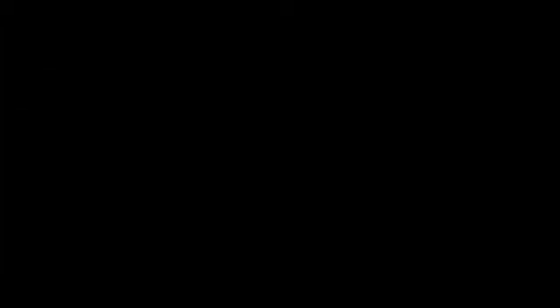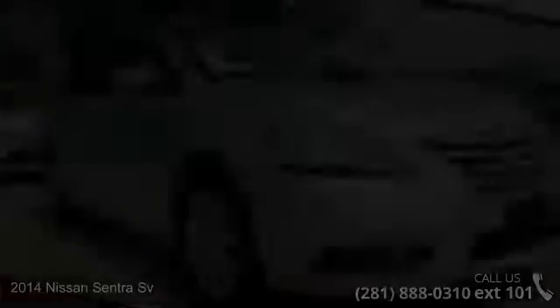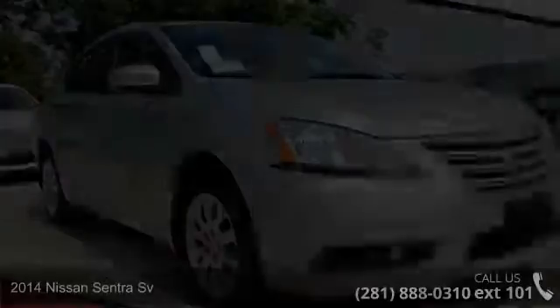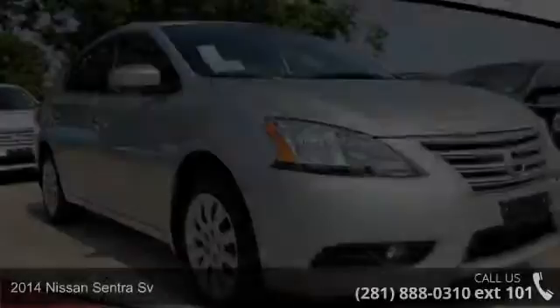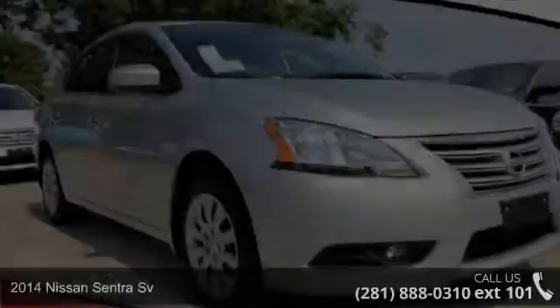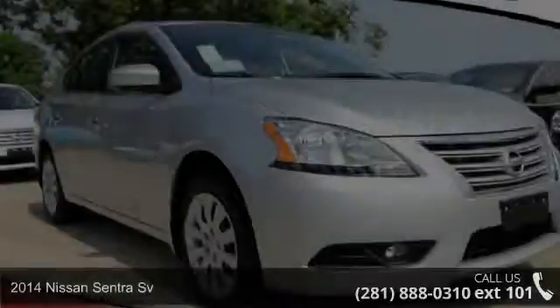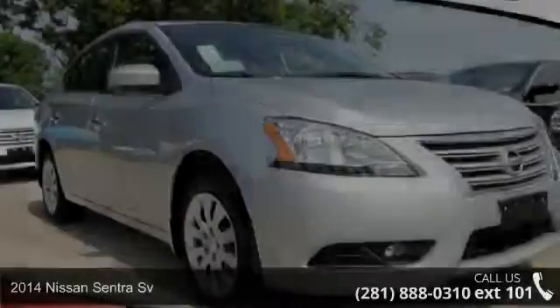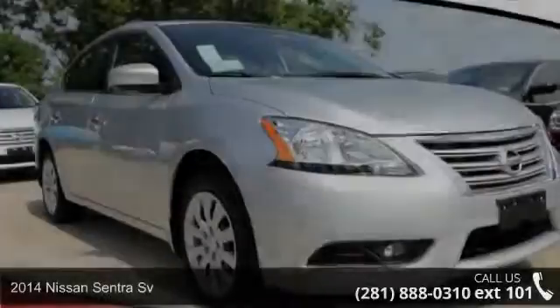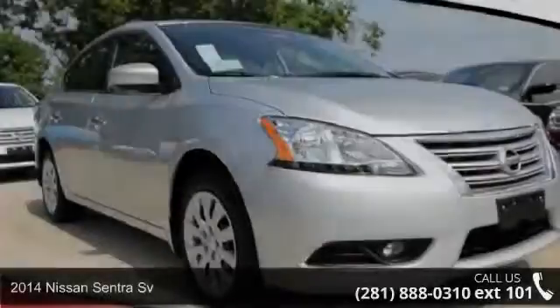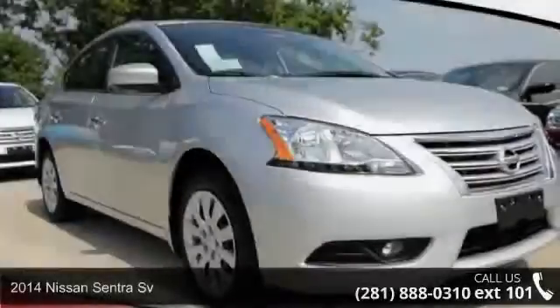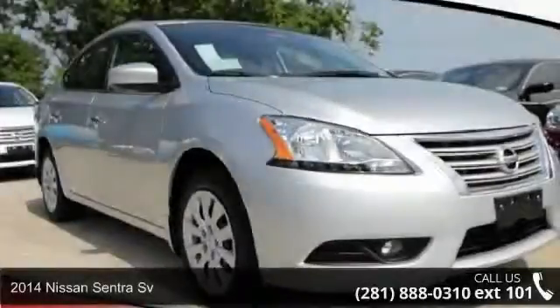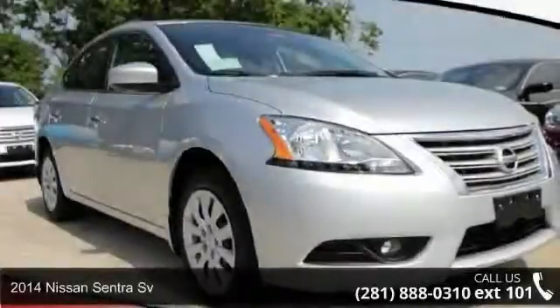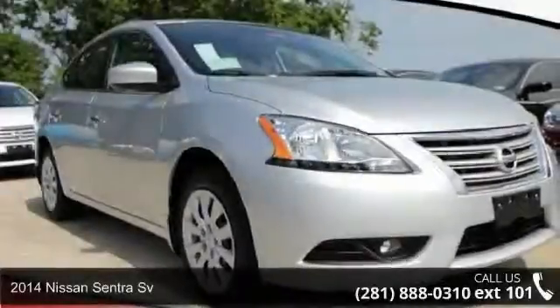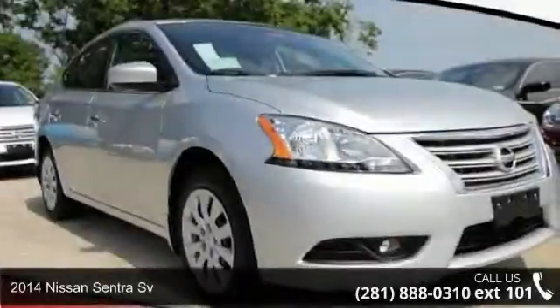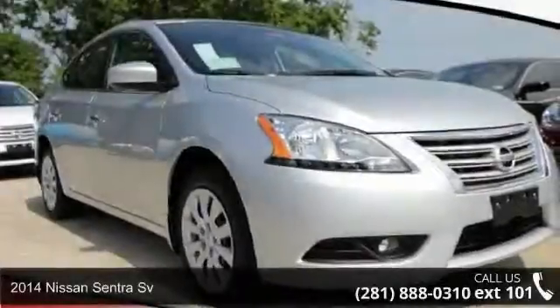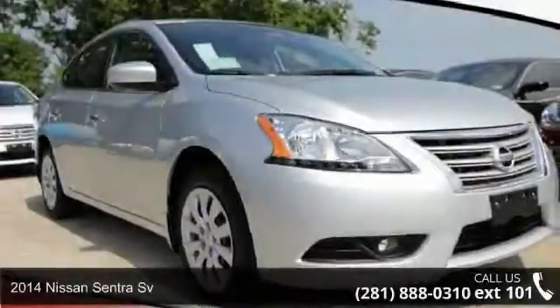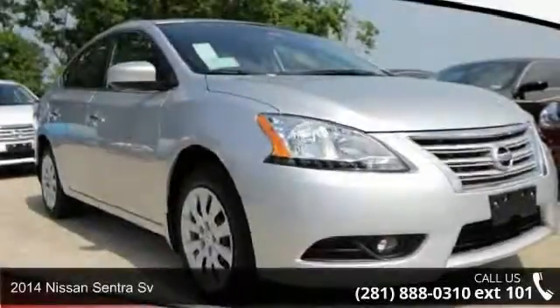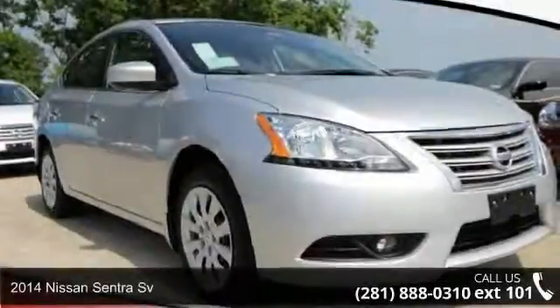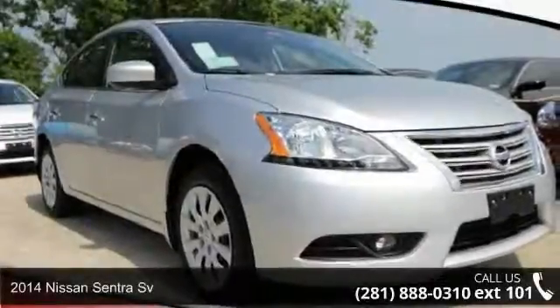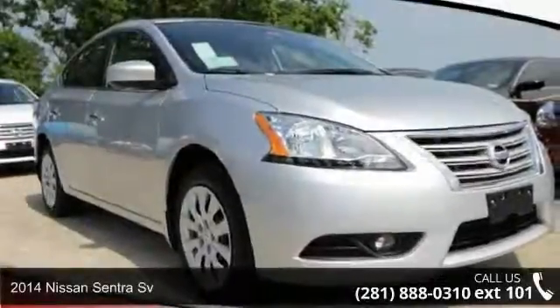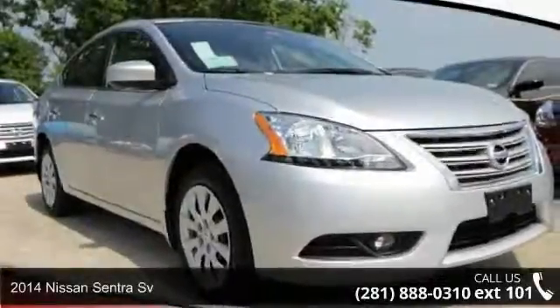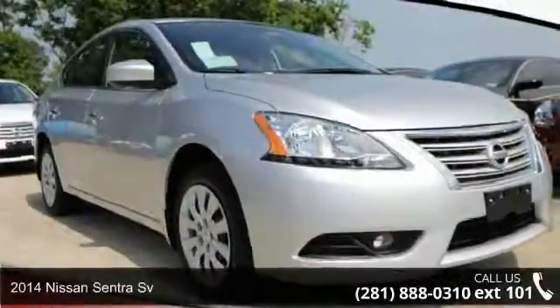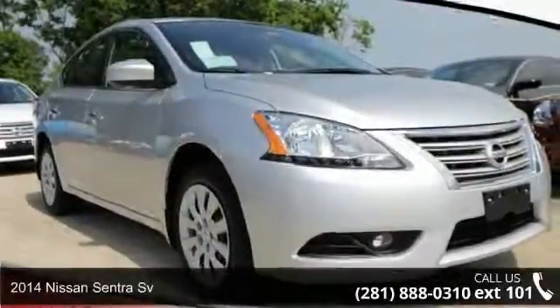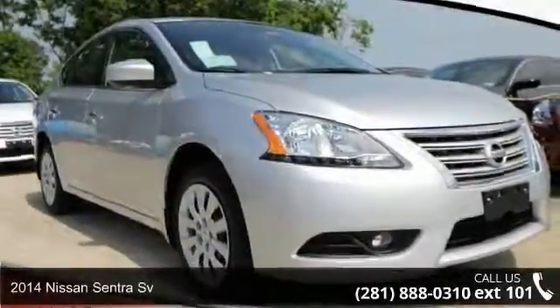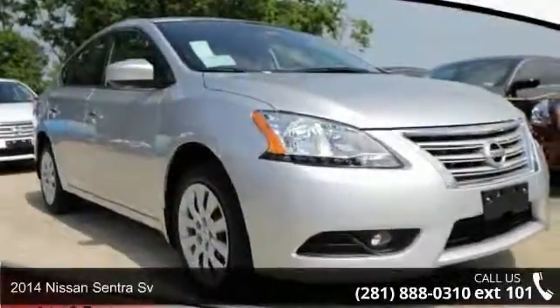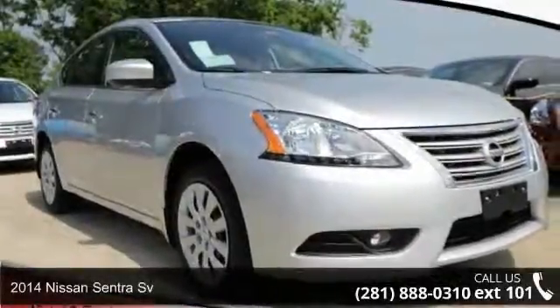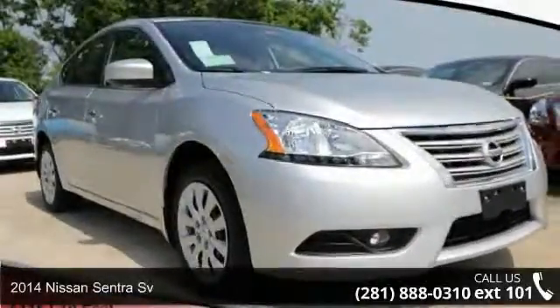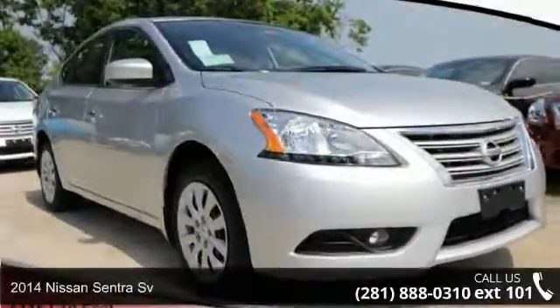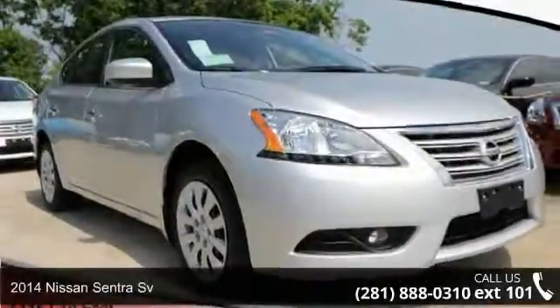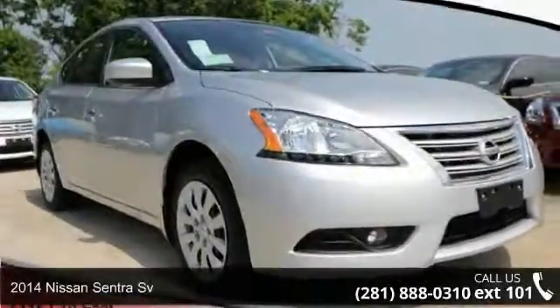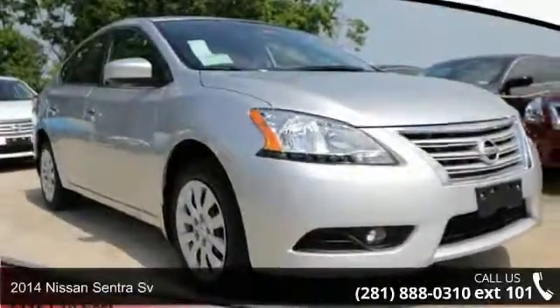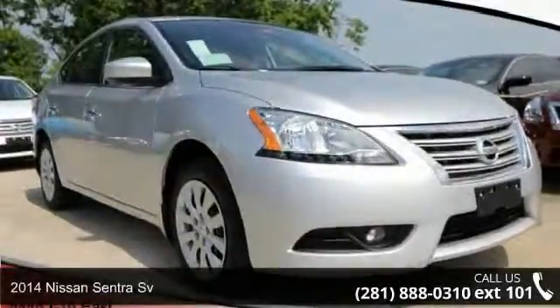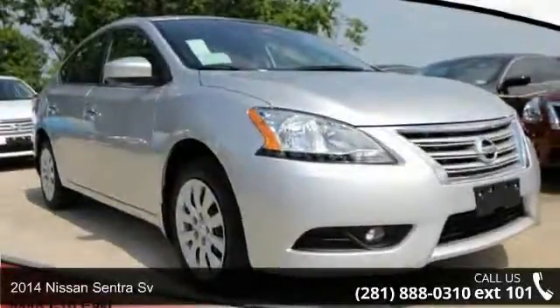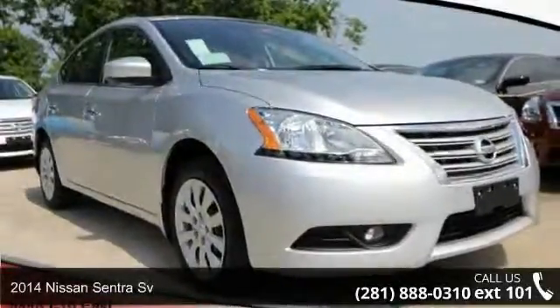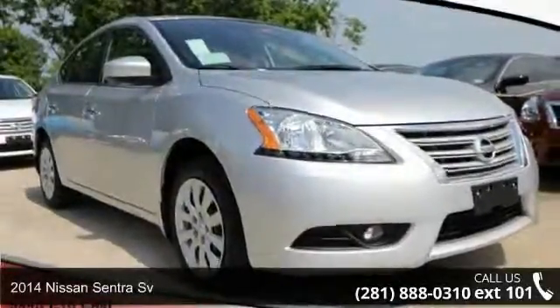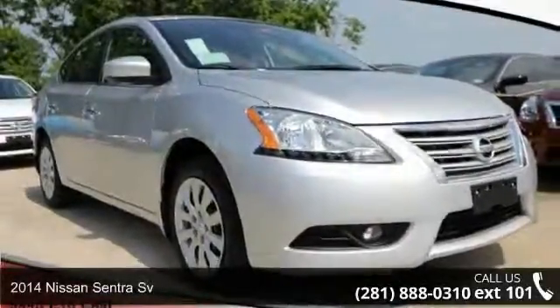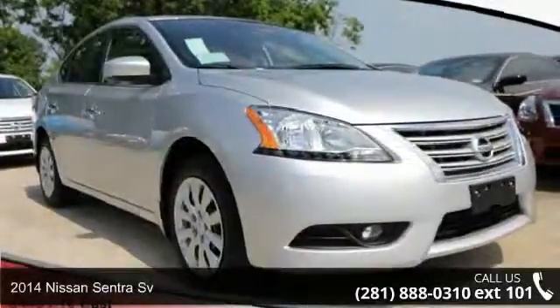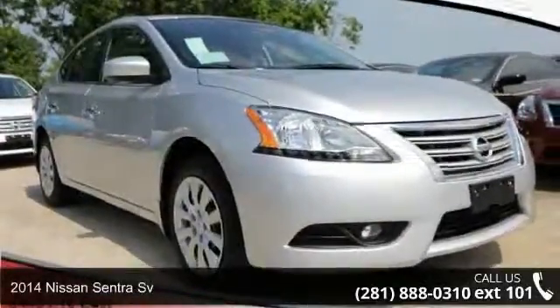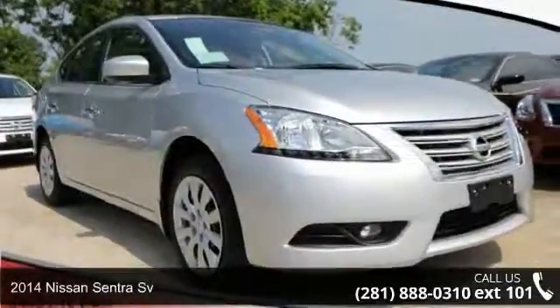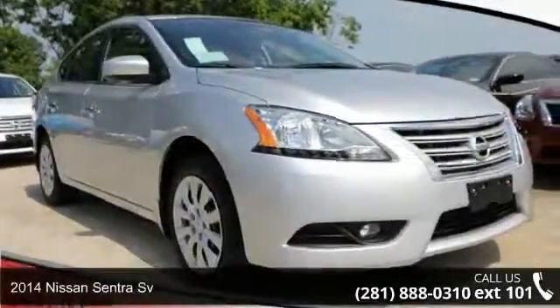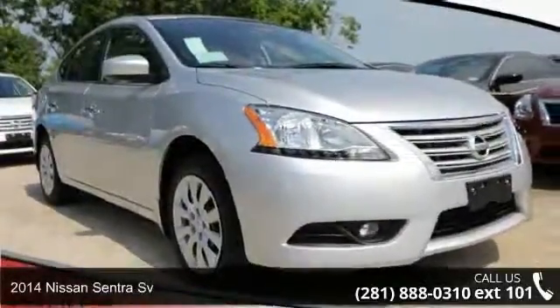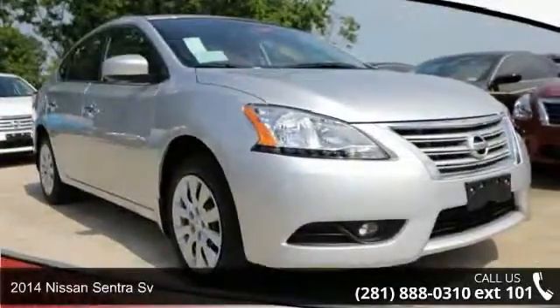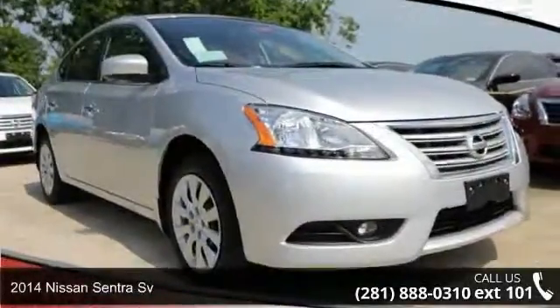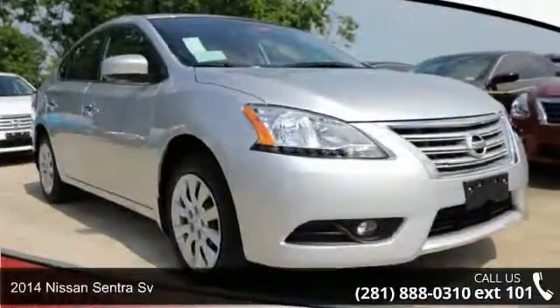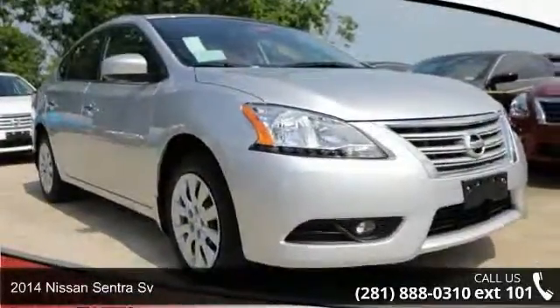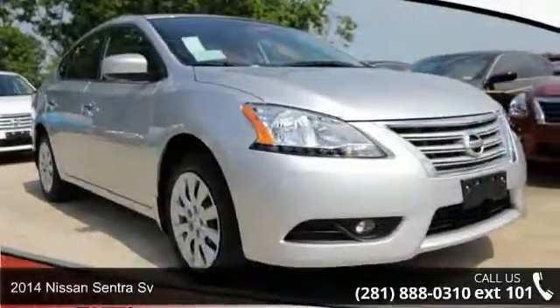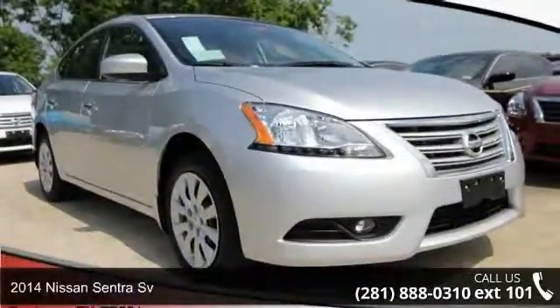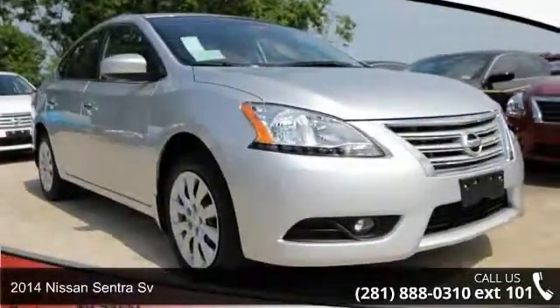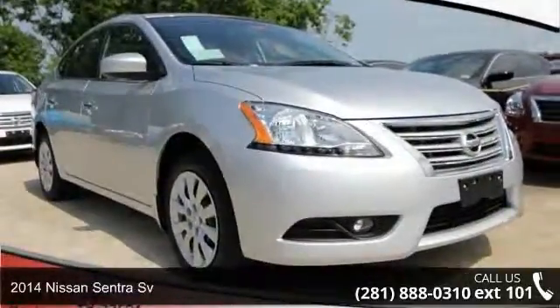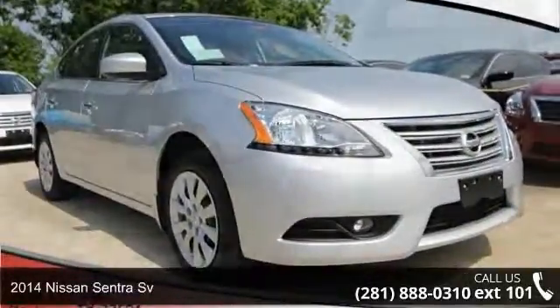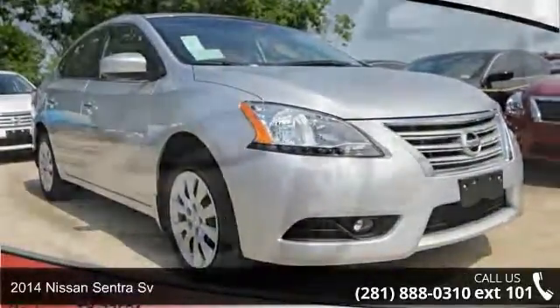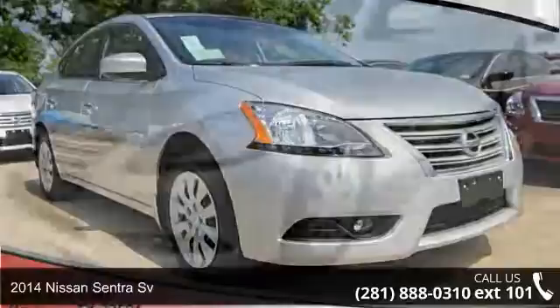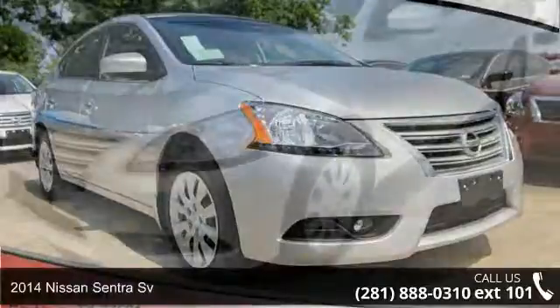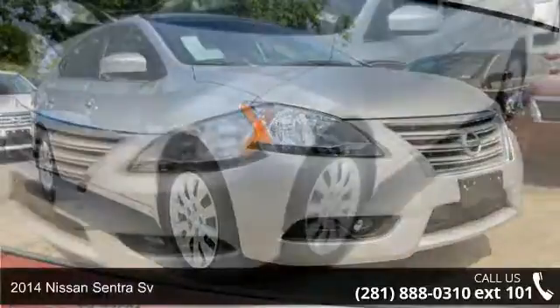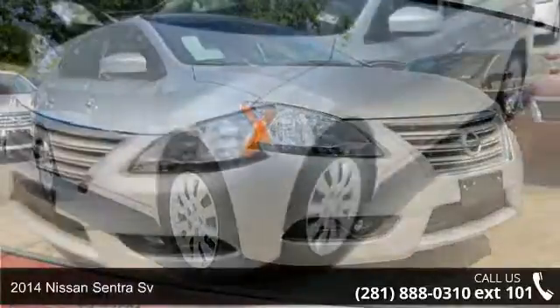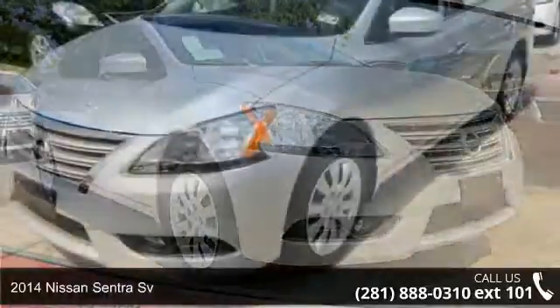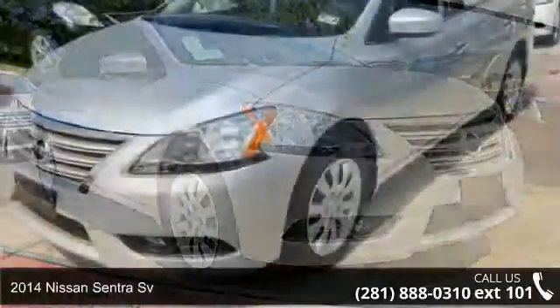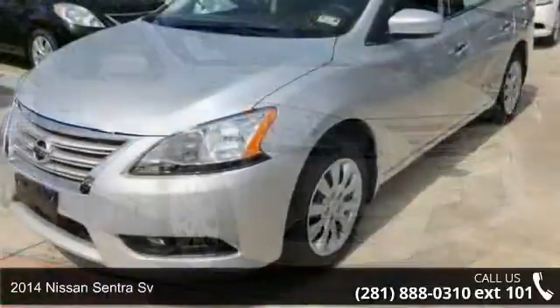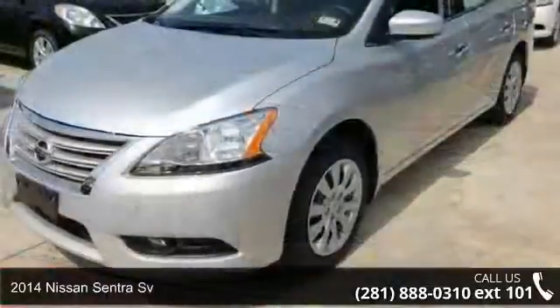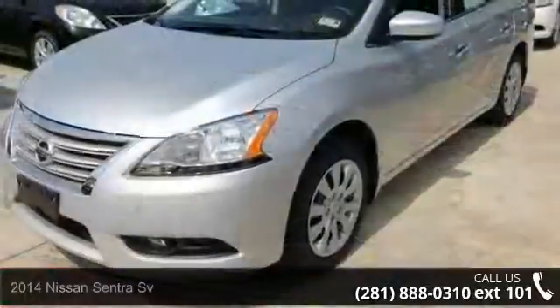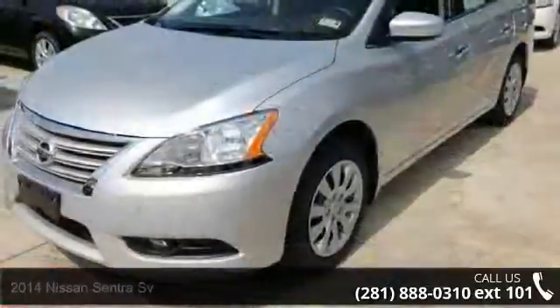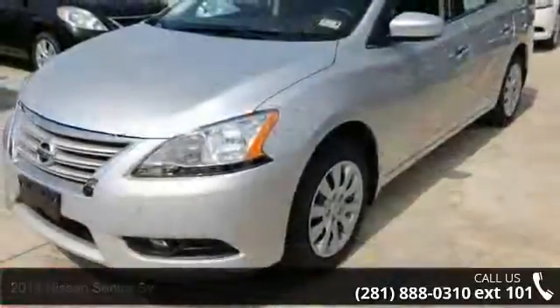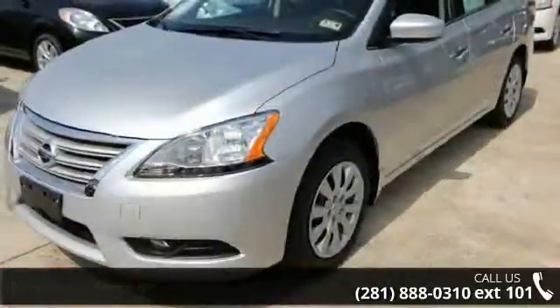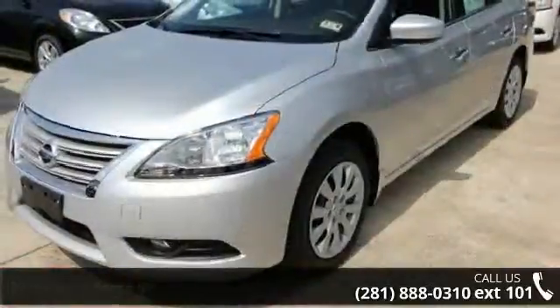Check out this 2014 Nissan Sentra. This may be the set of wheels you've been looking for.